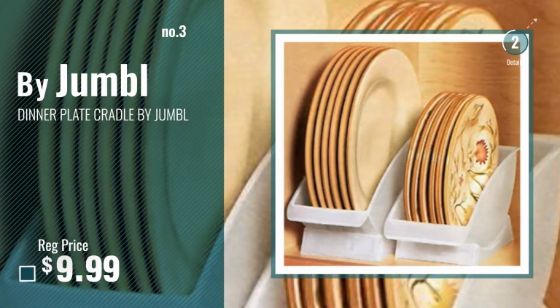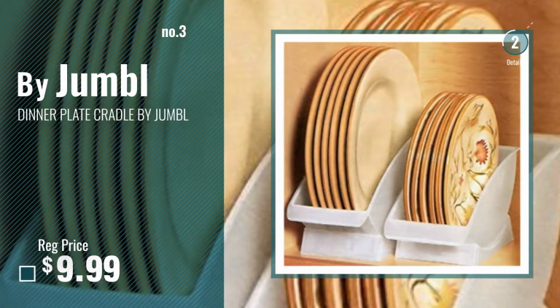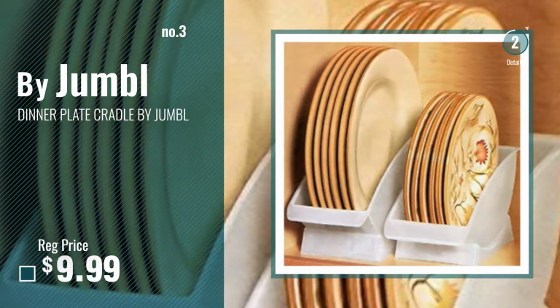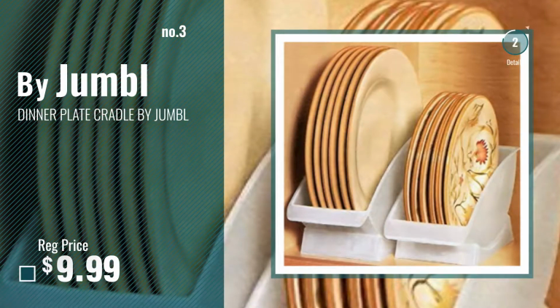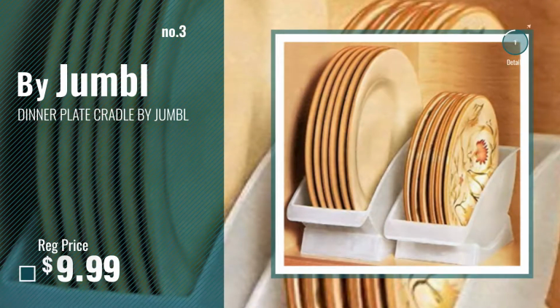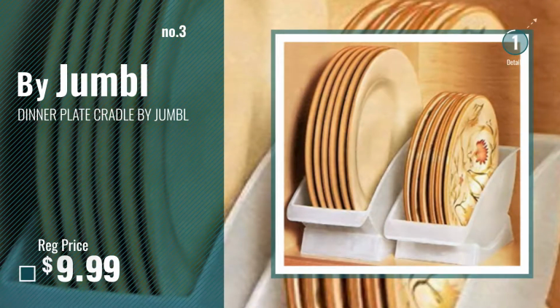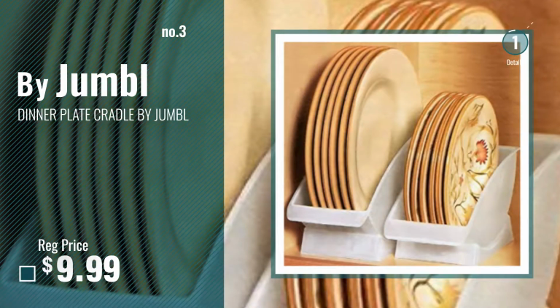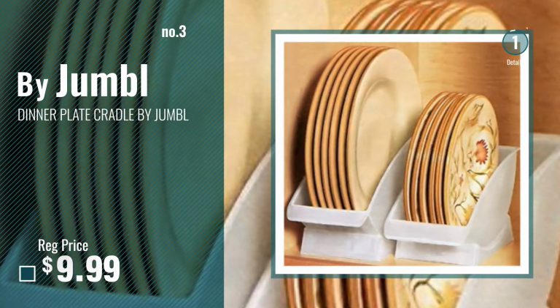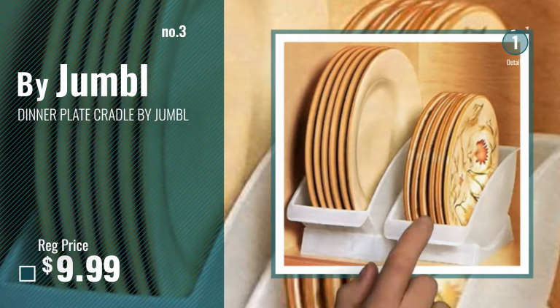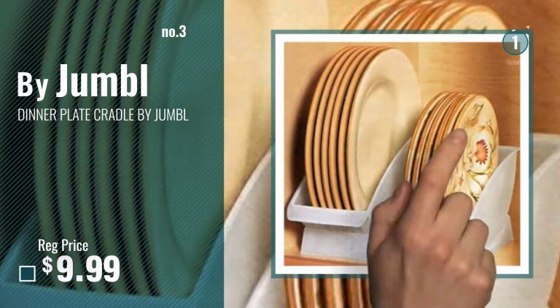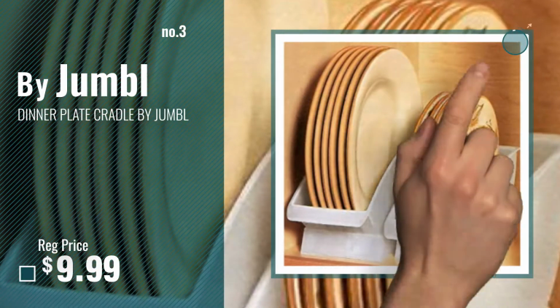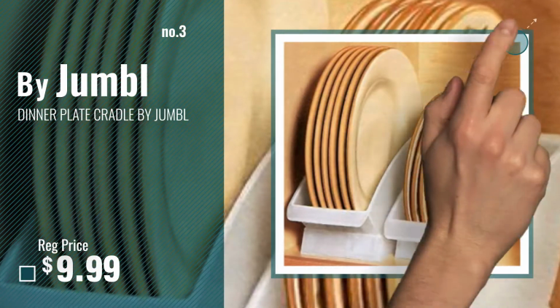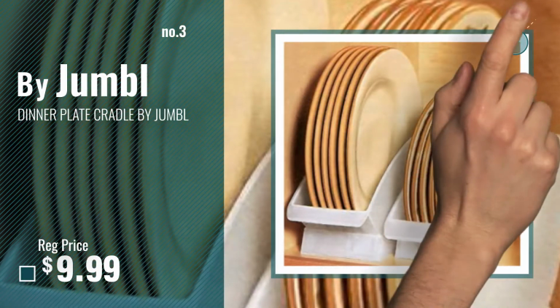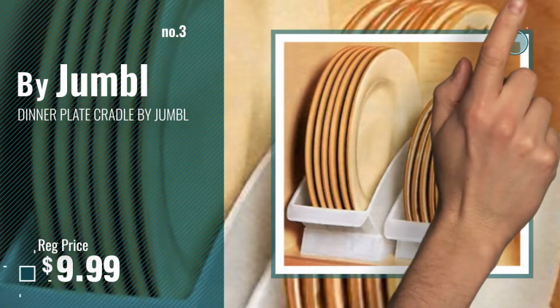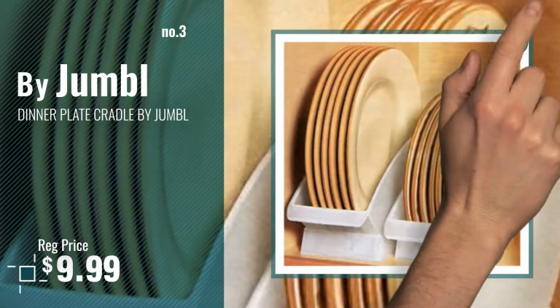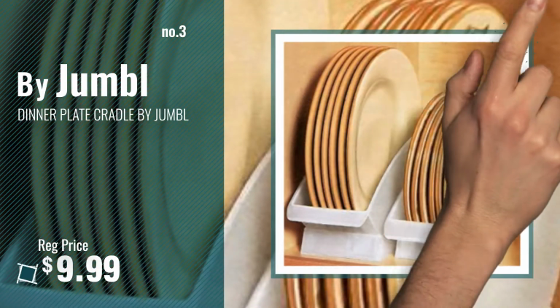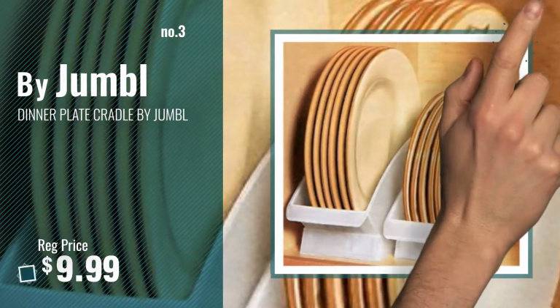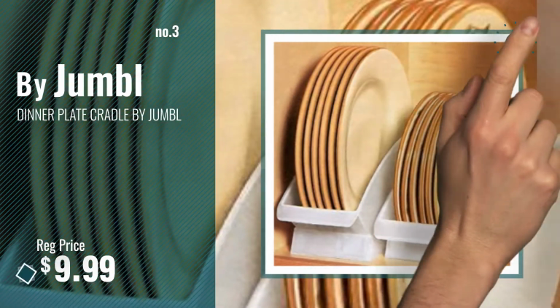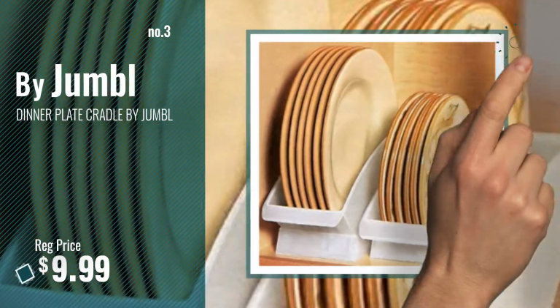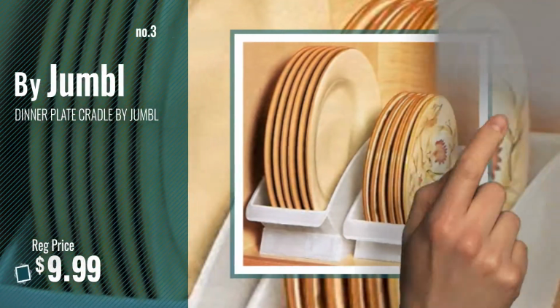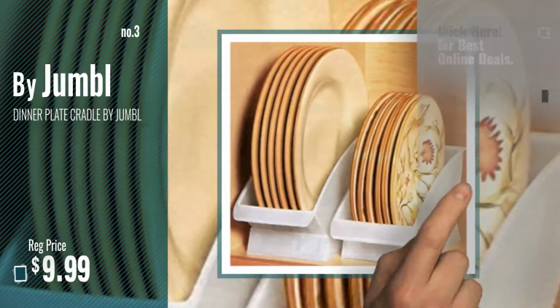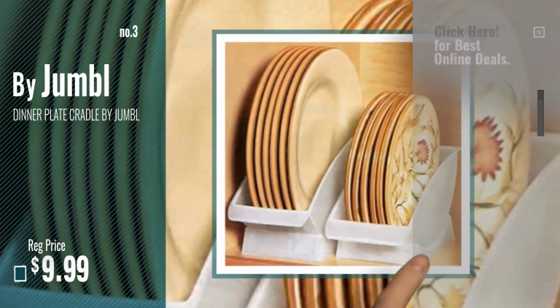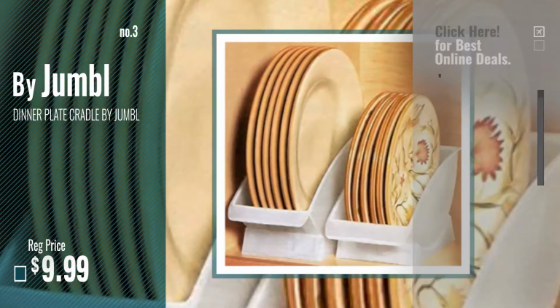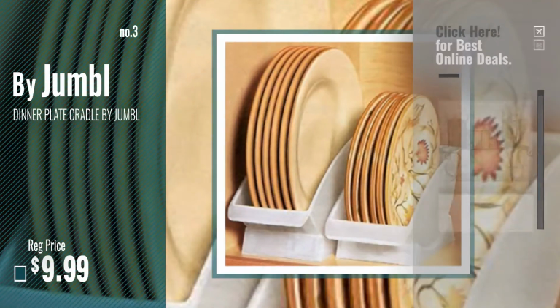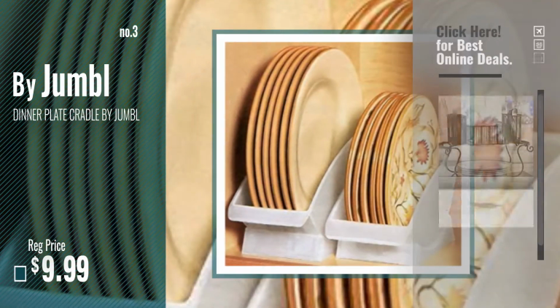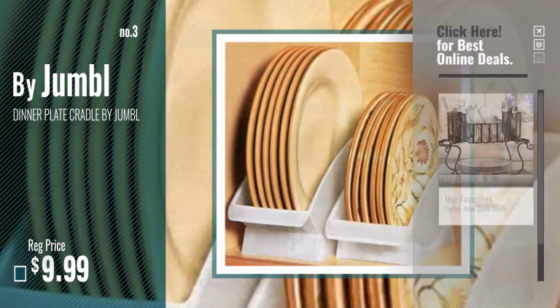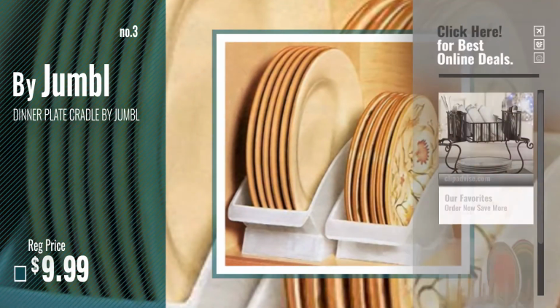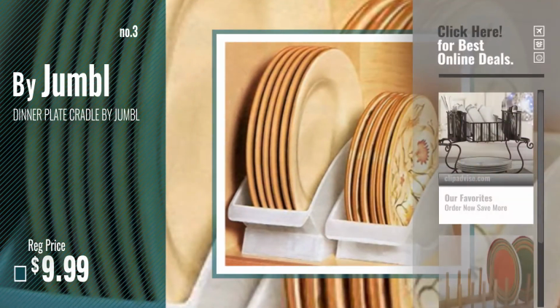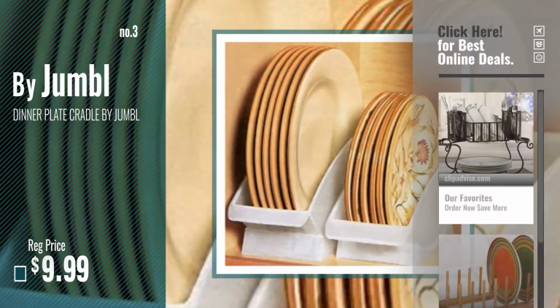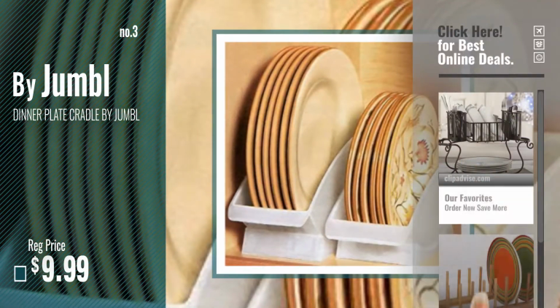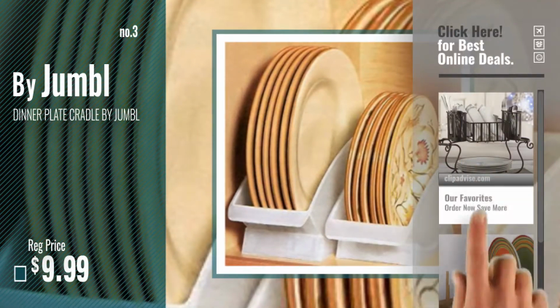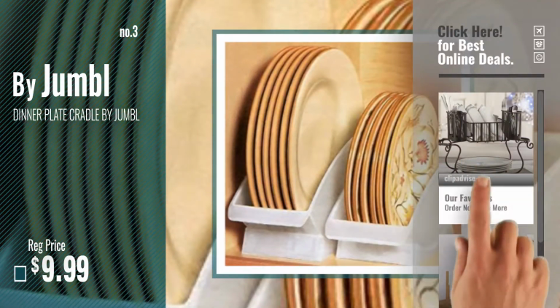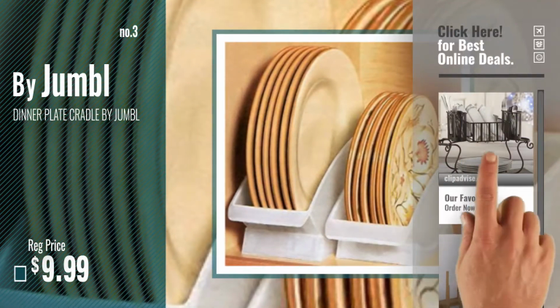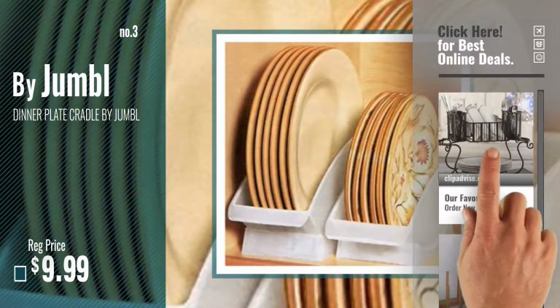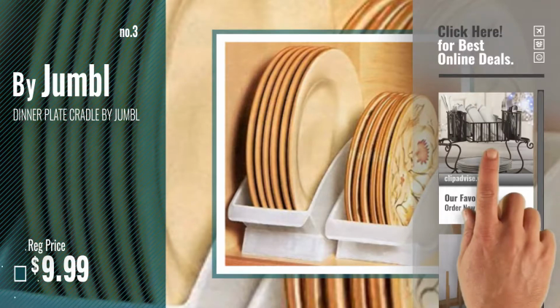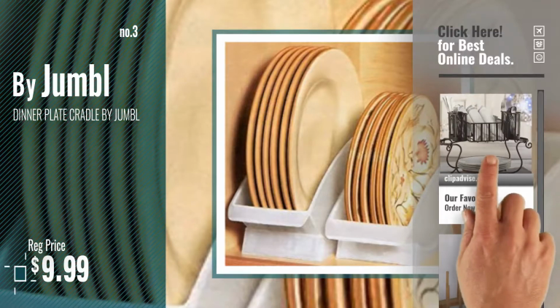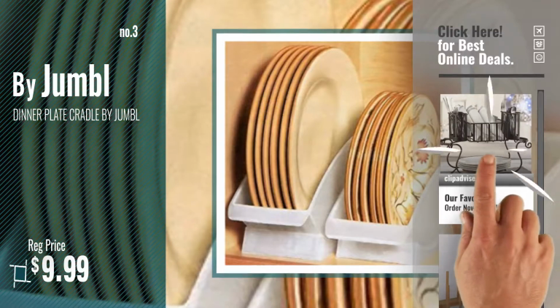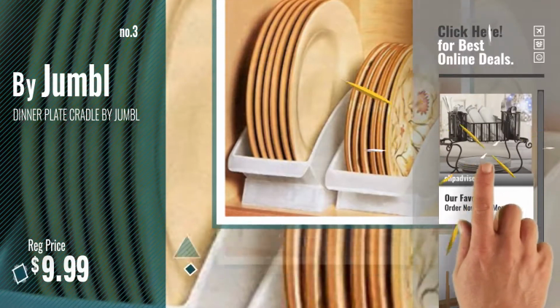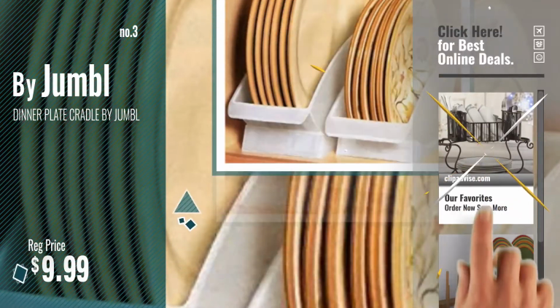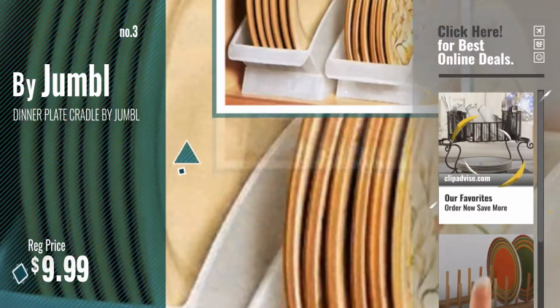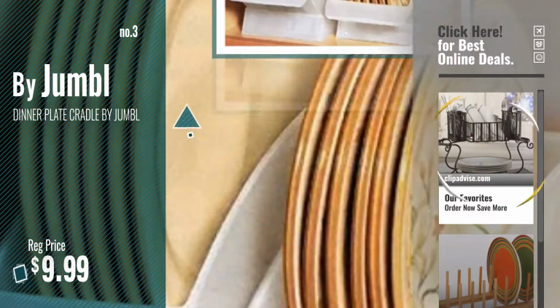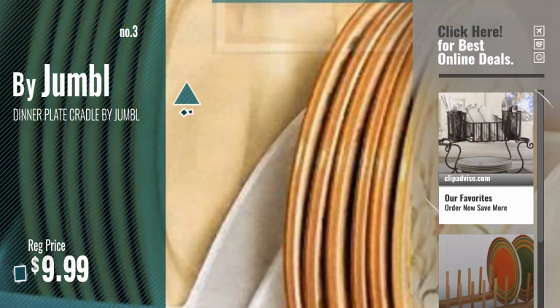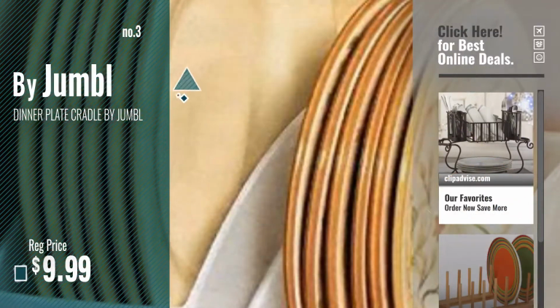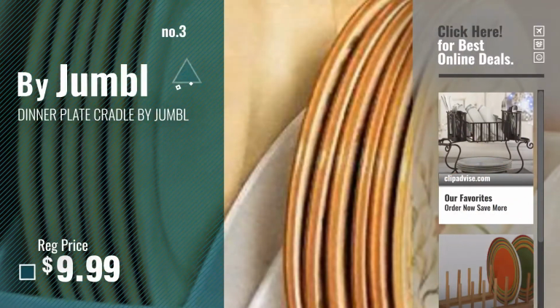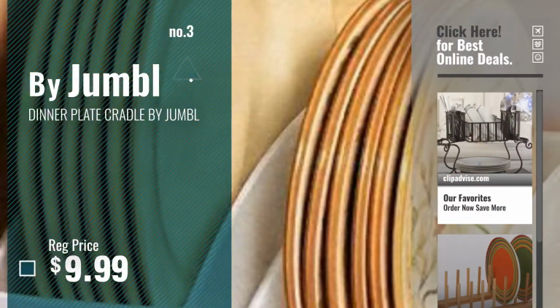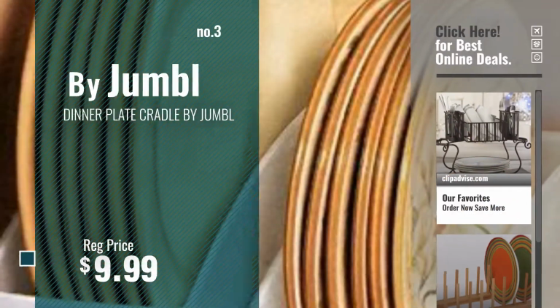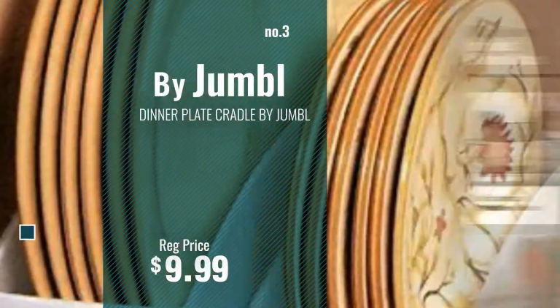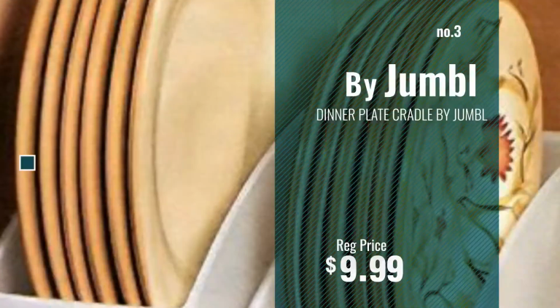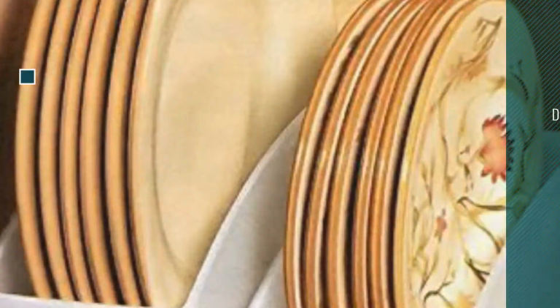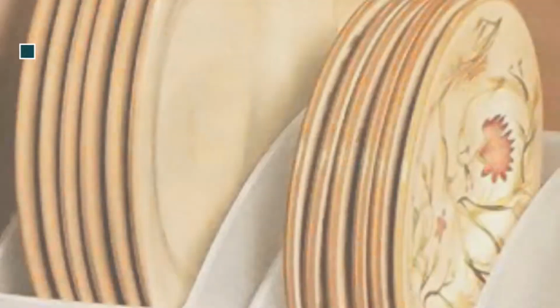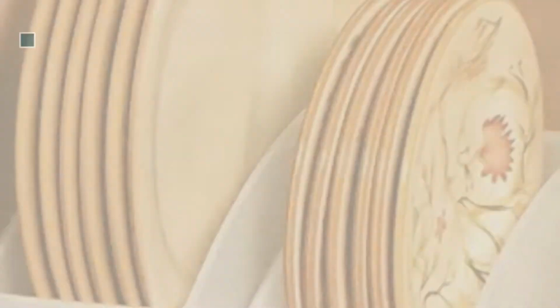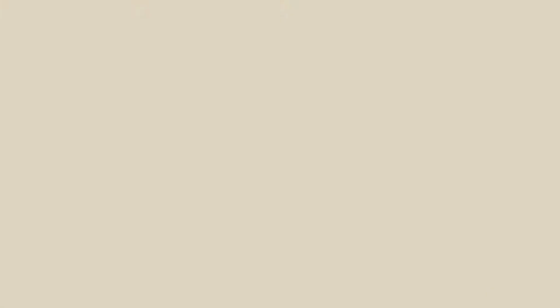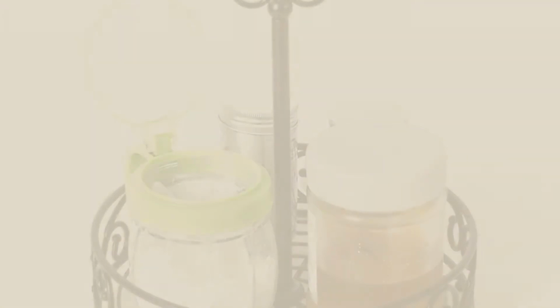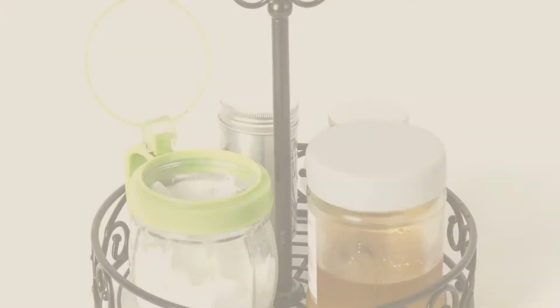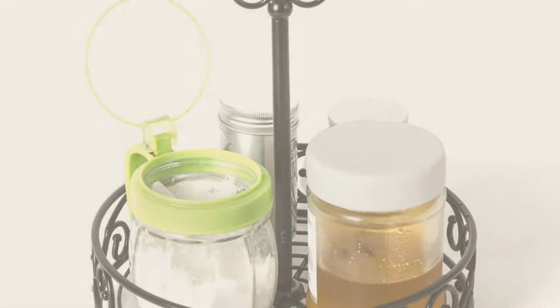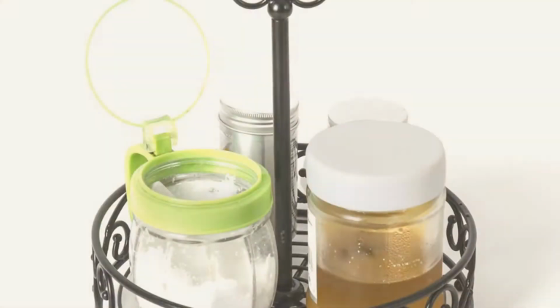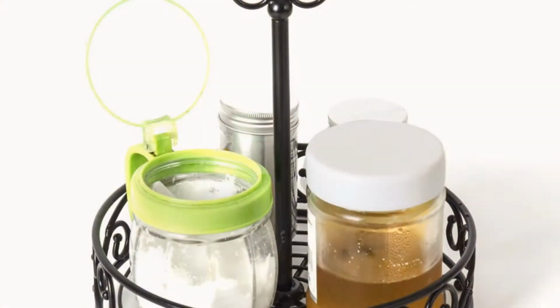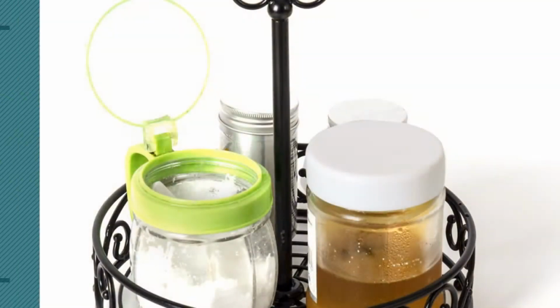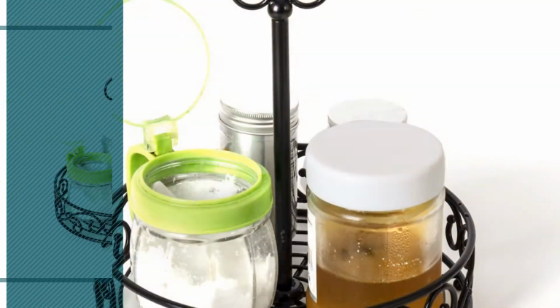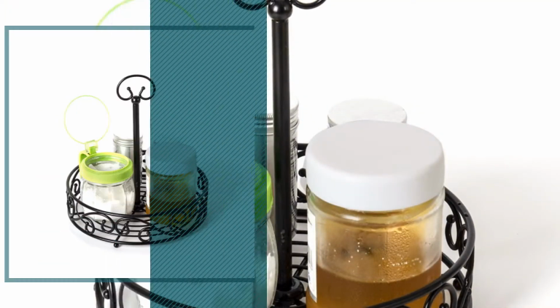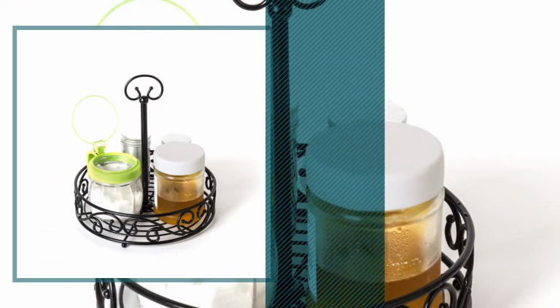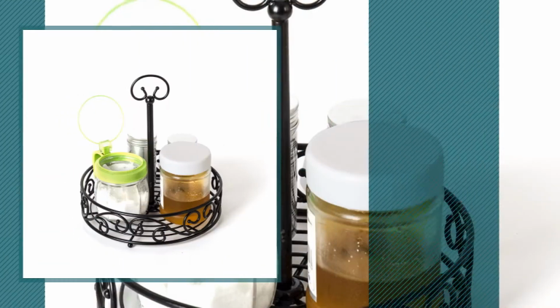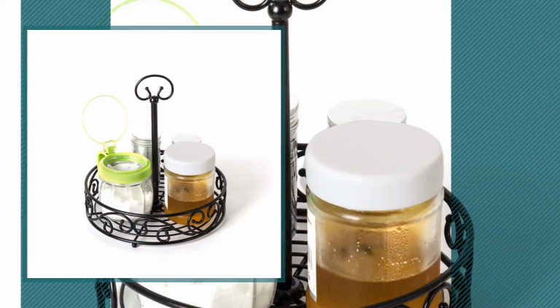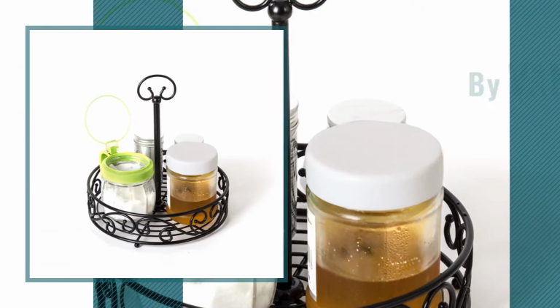Get your favorite now — just click this circle in the corner. Number 4 by Vanra.